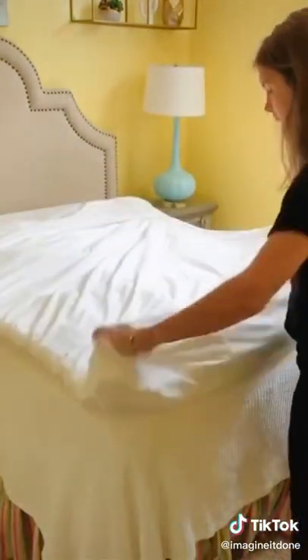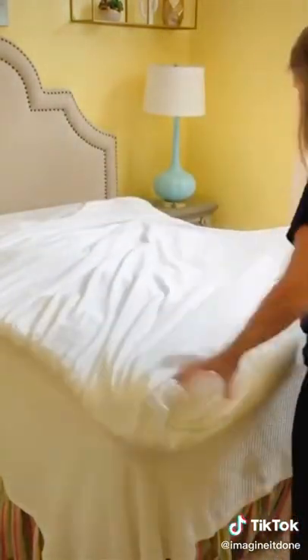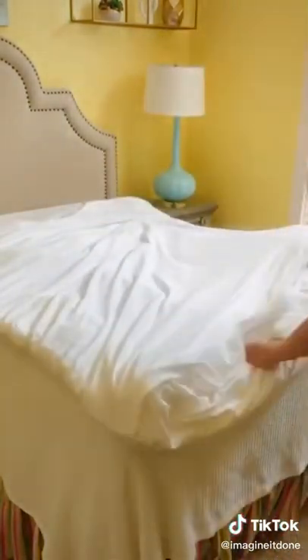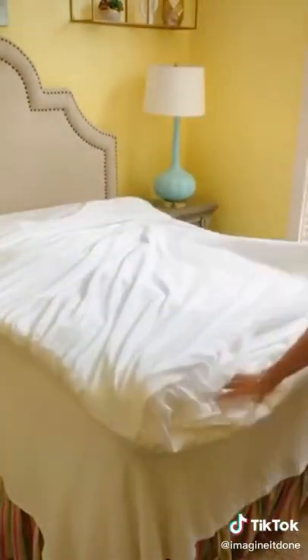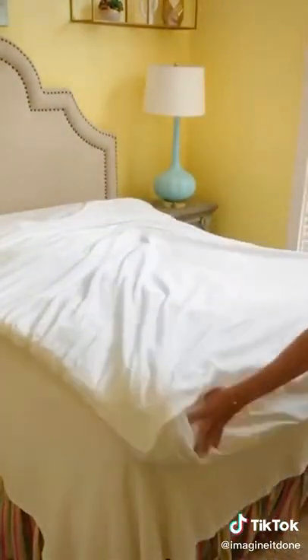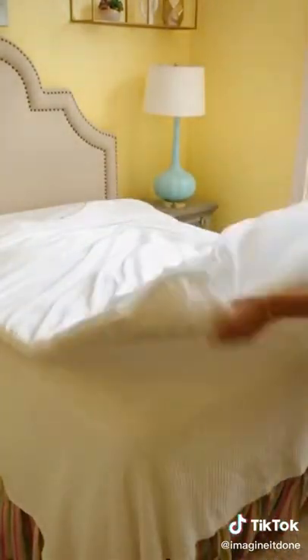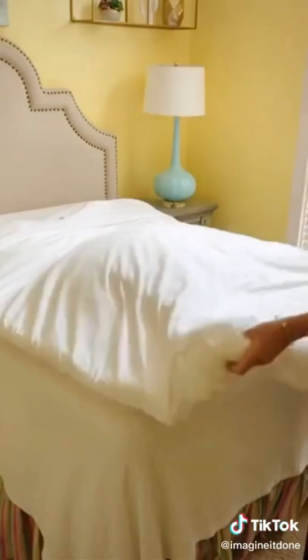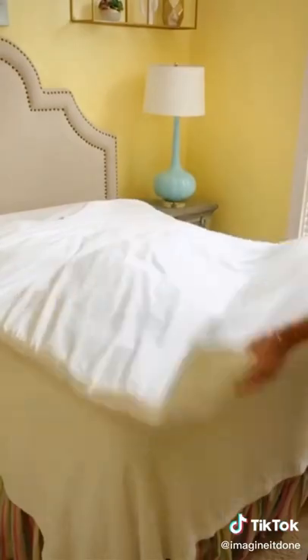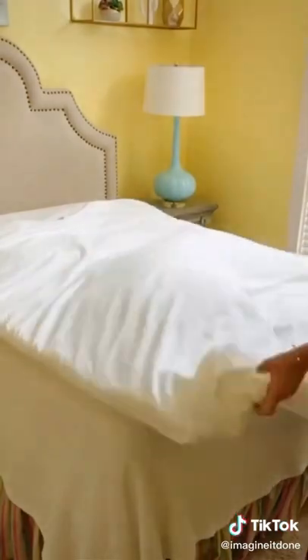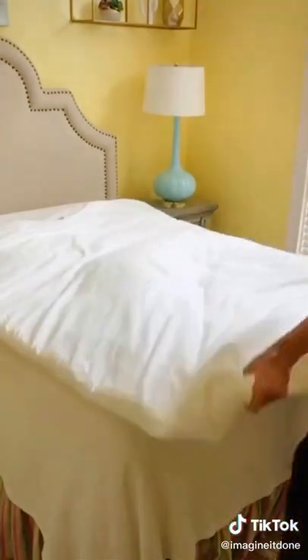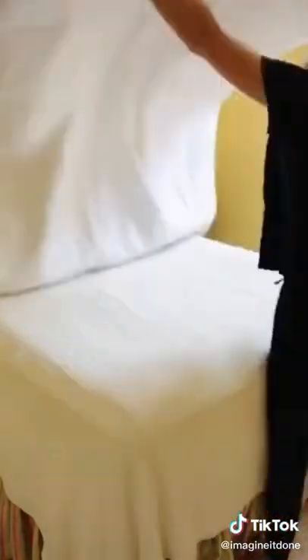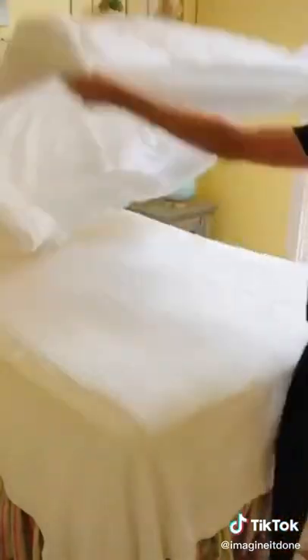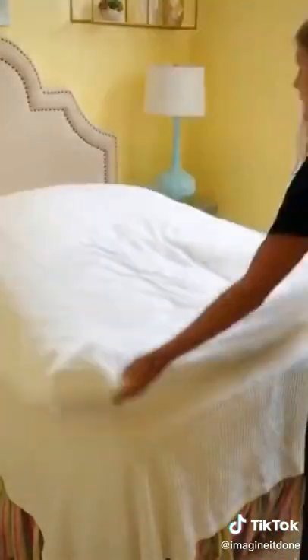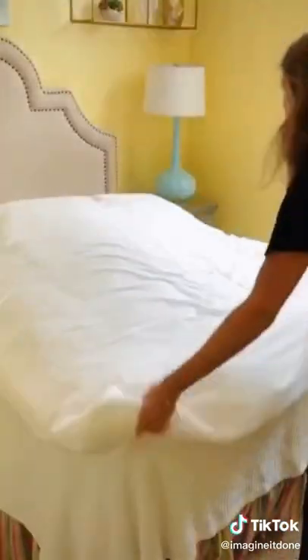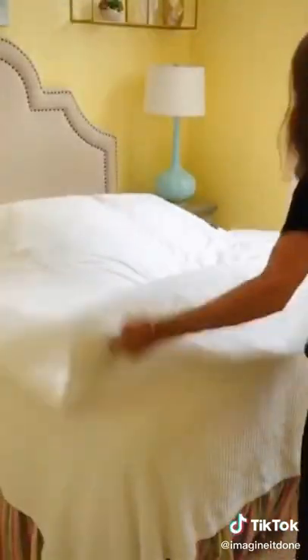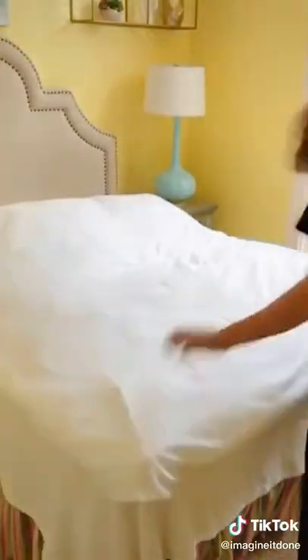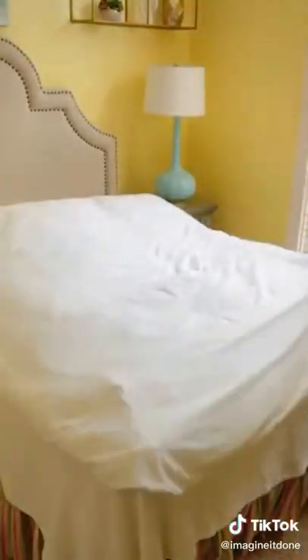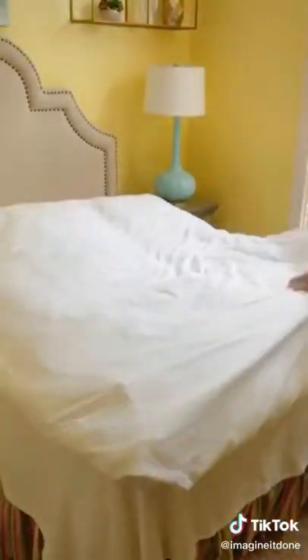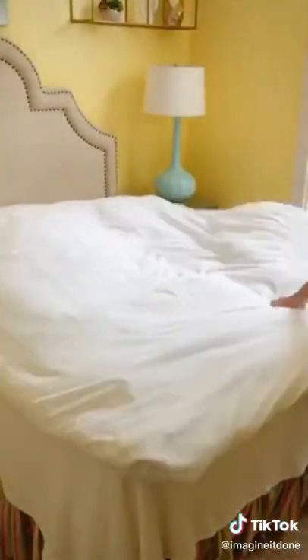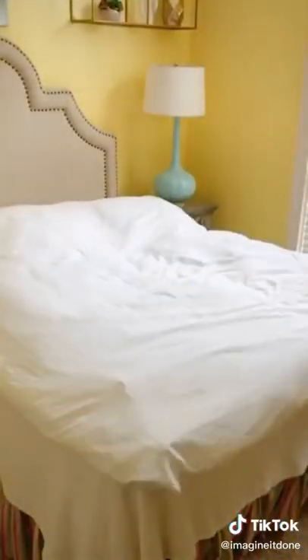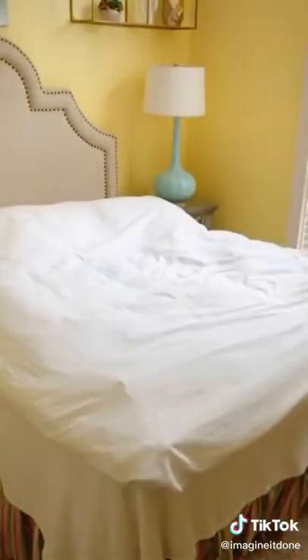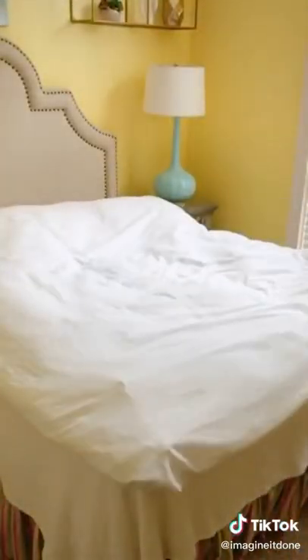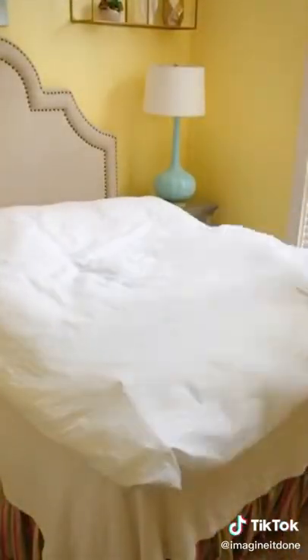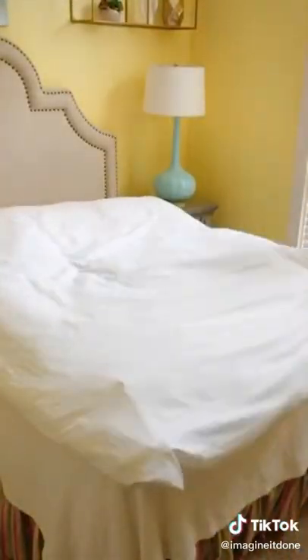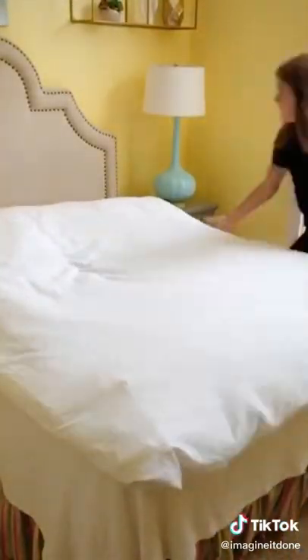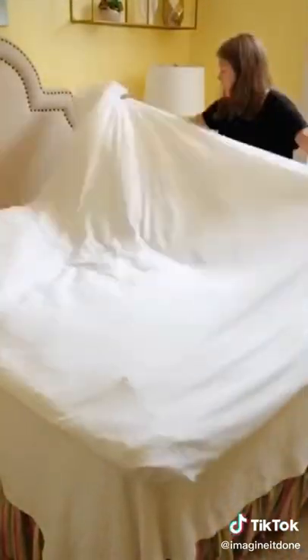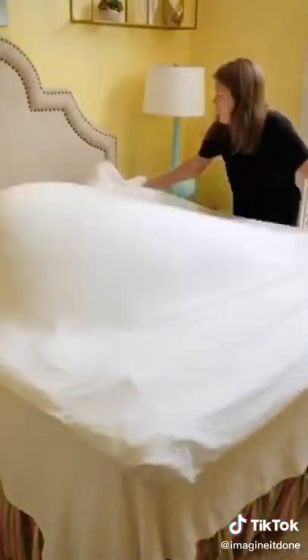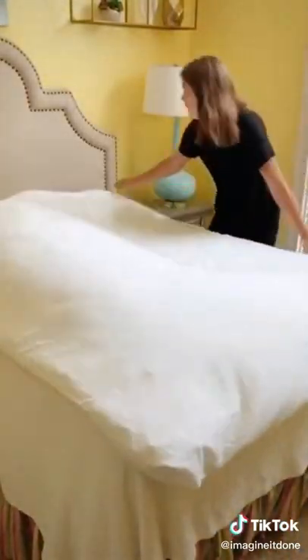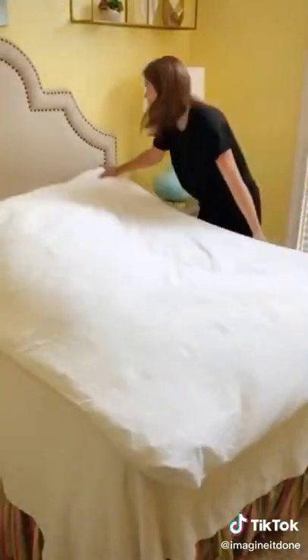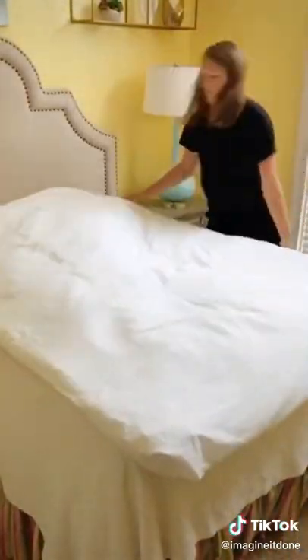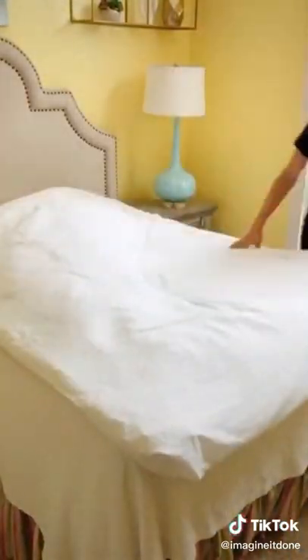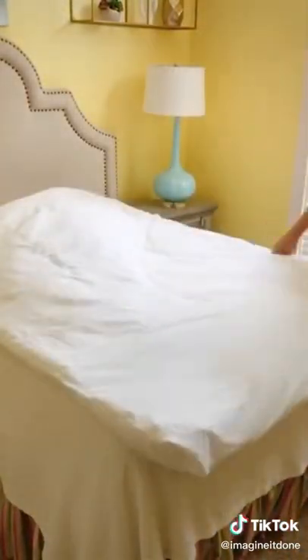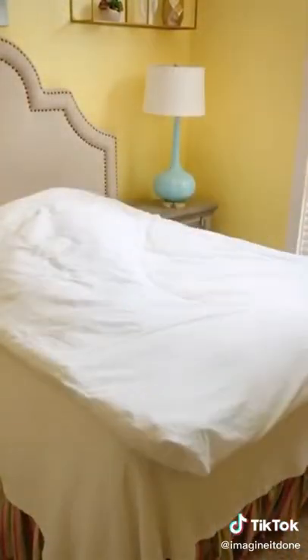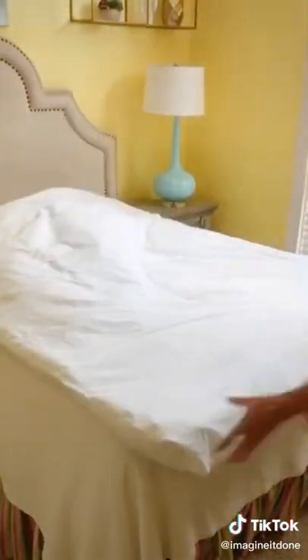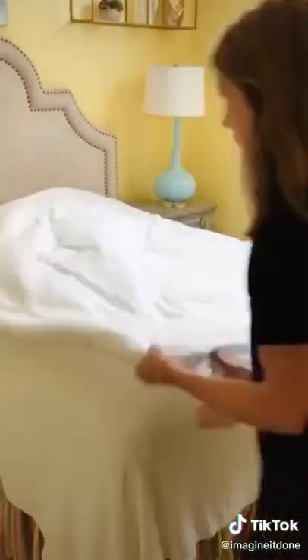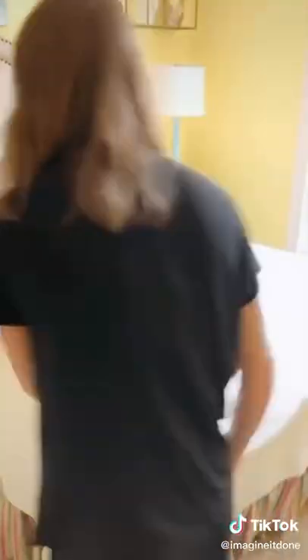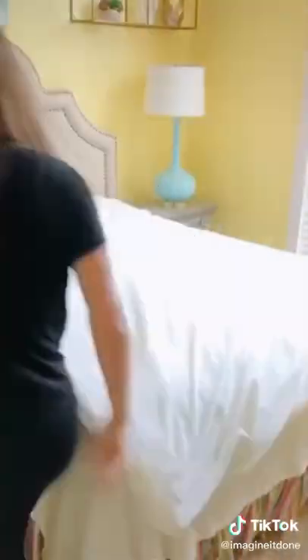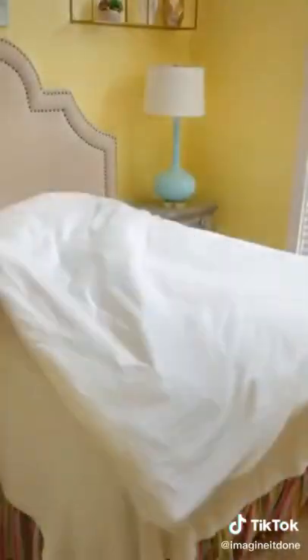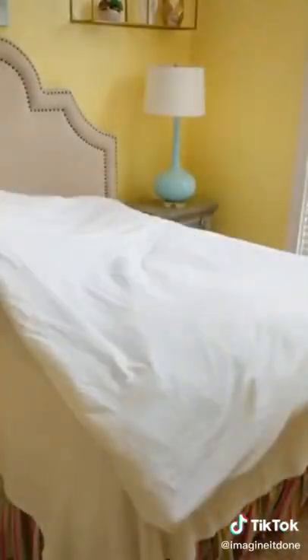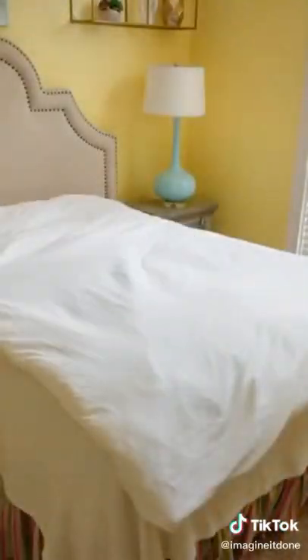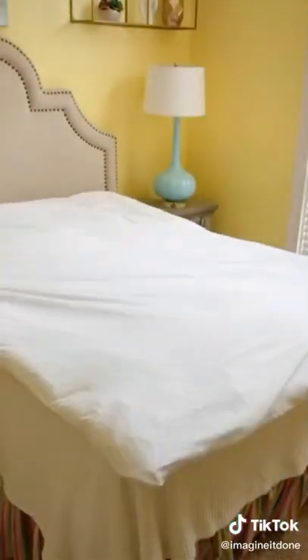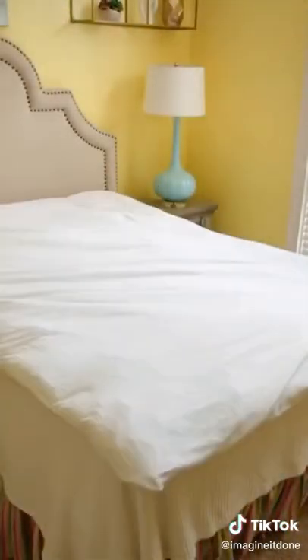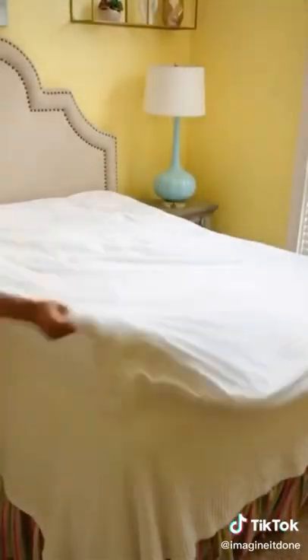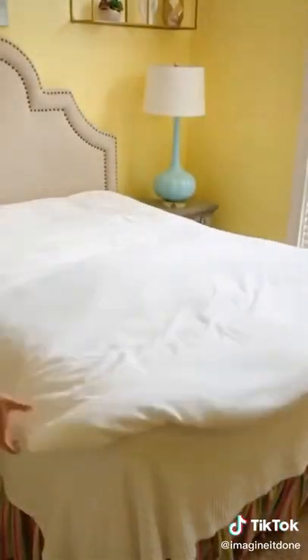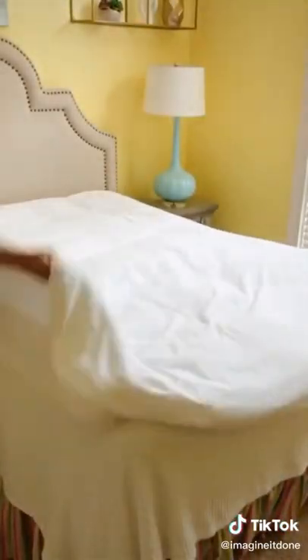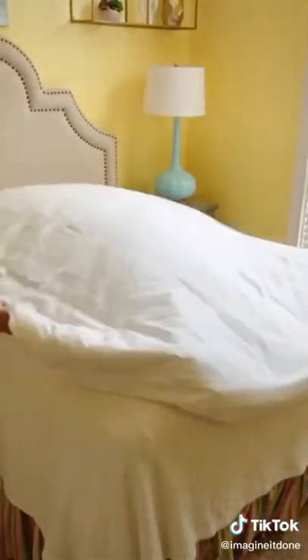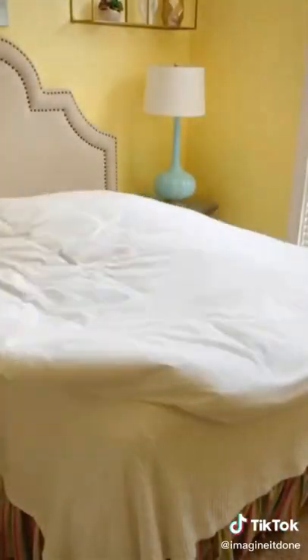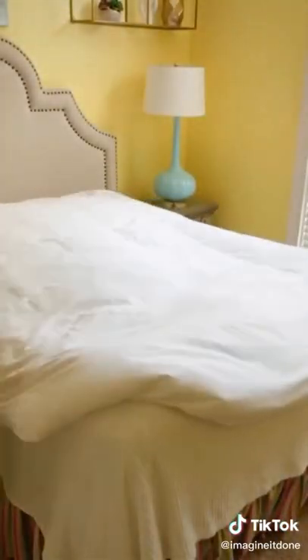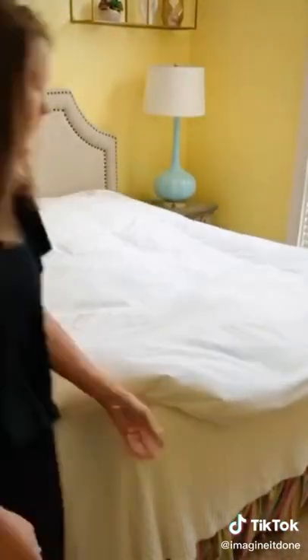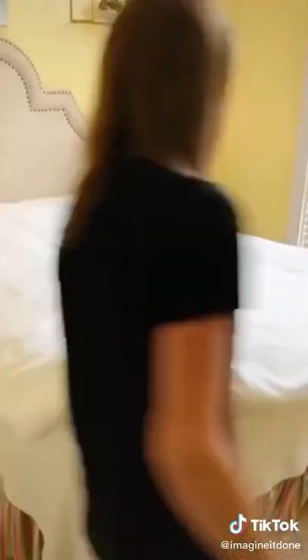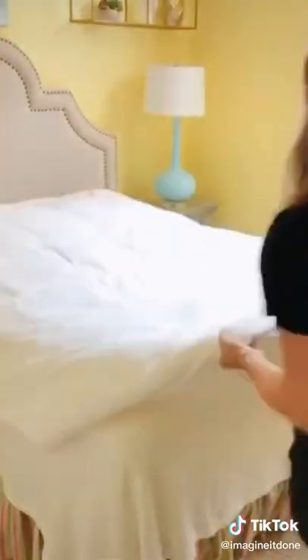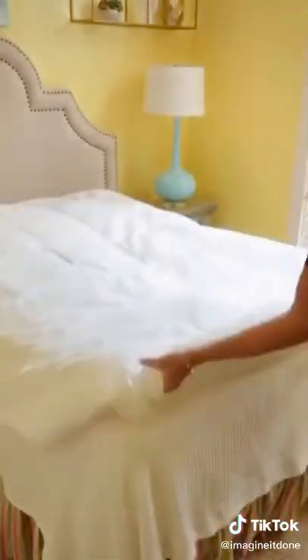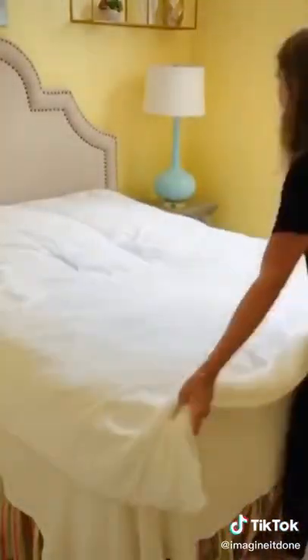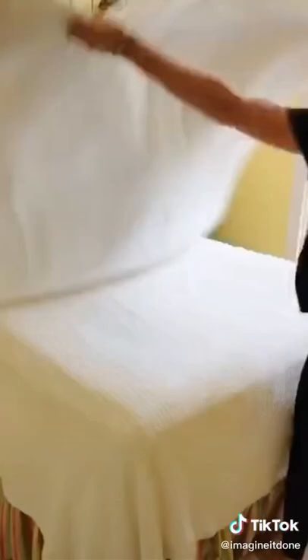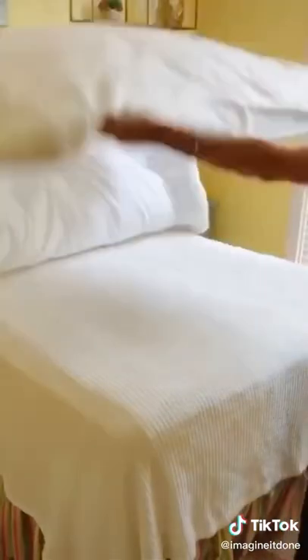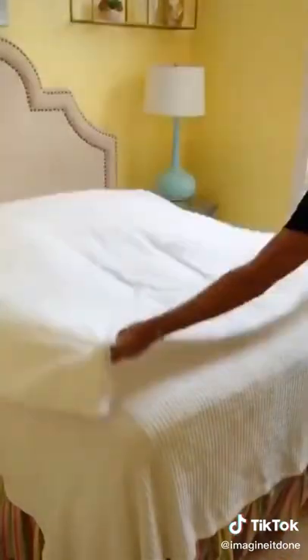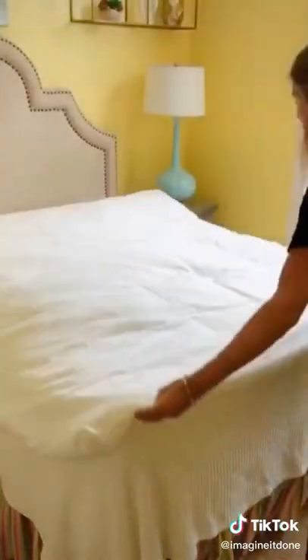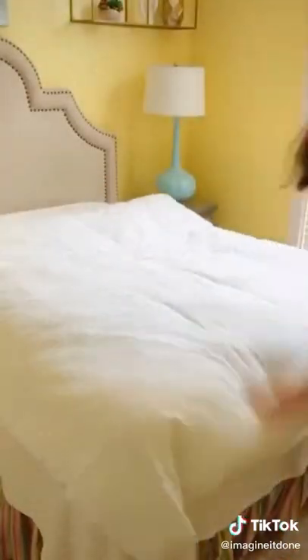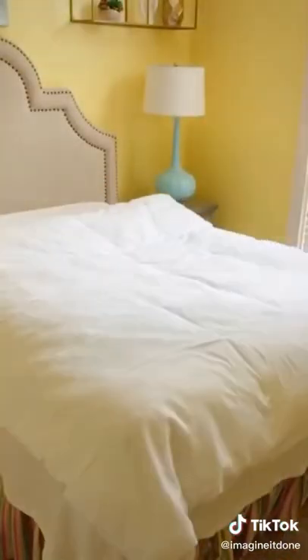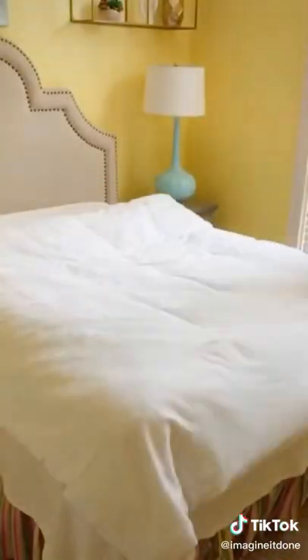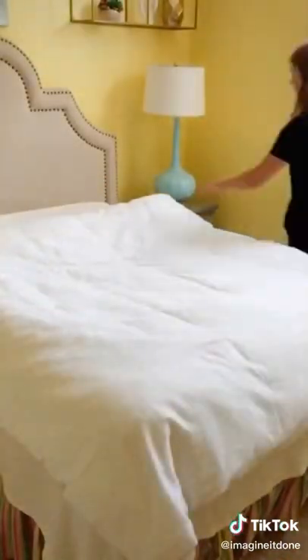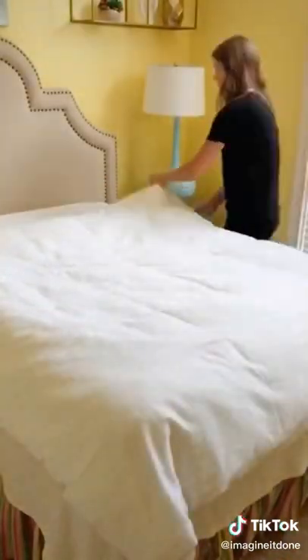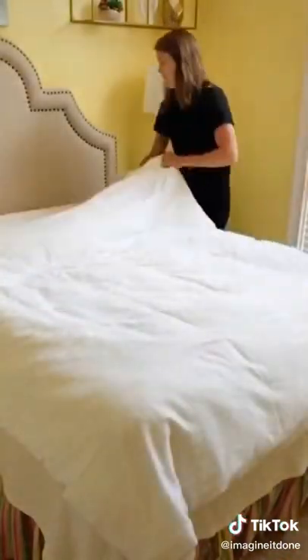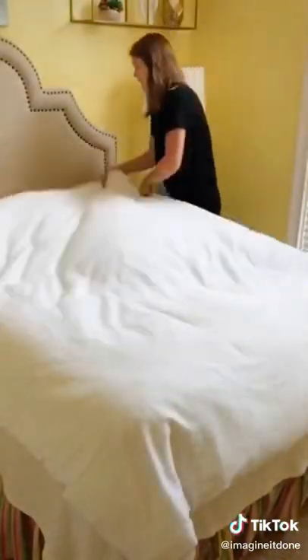From there, all you should have to do is fluff. The comforter should fill the duvet perfectly. No more struggling. Imagine it done!